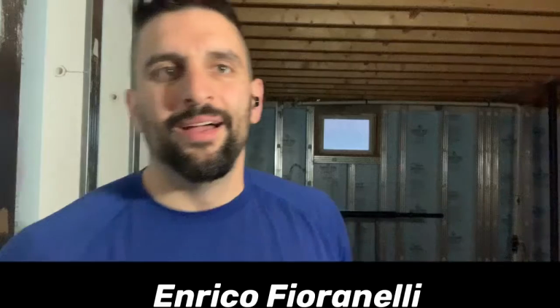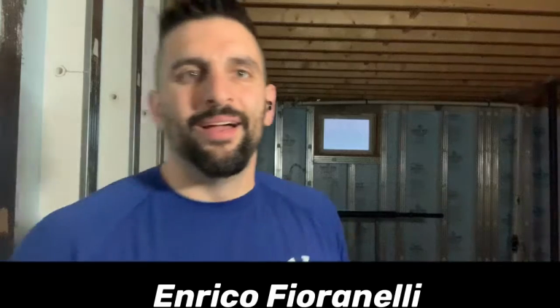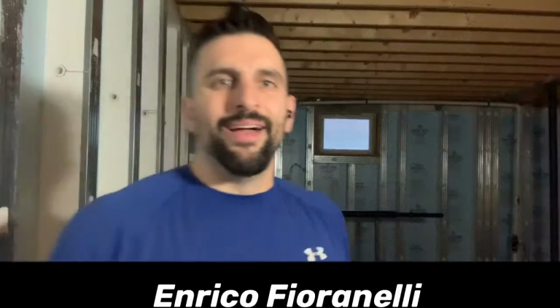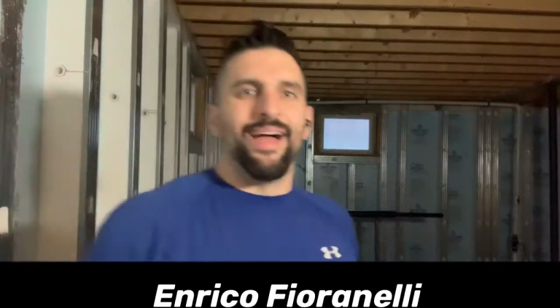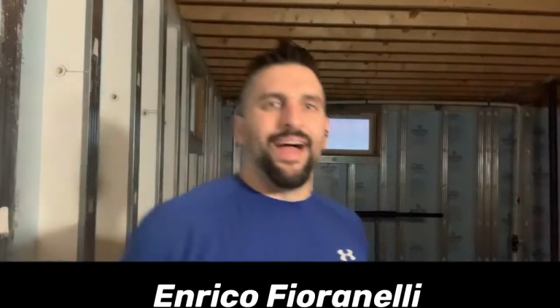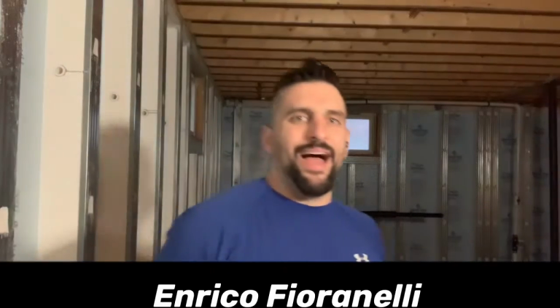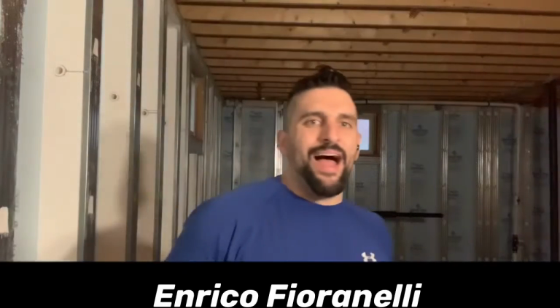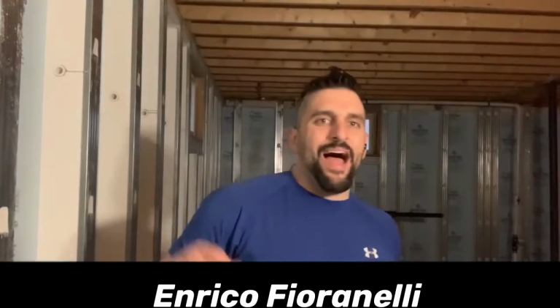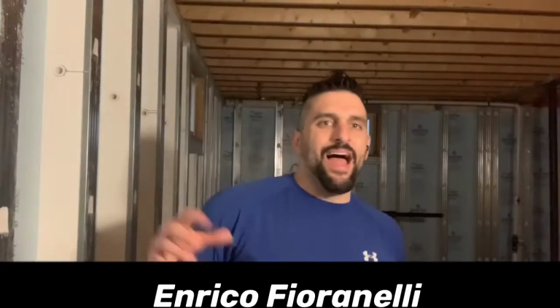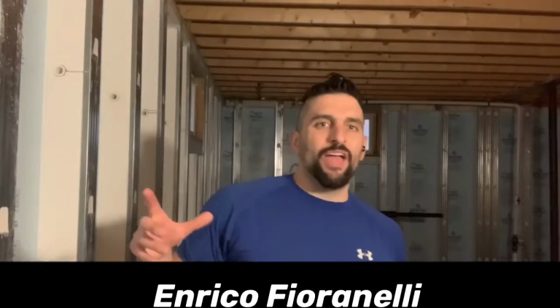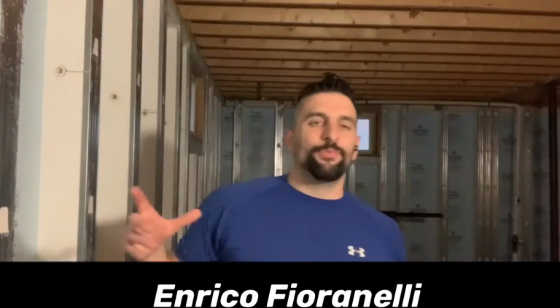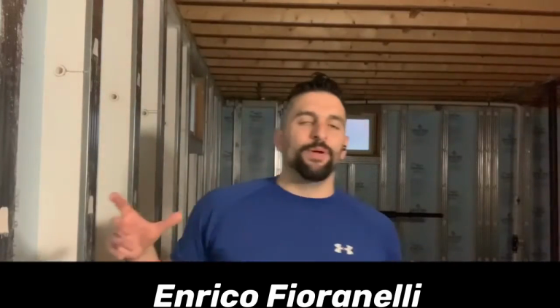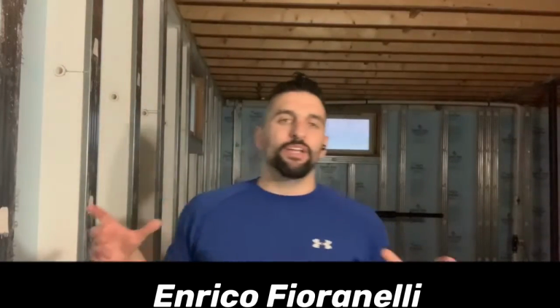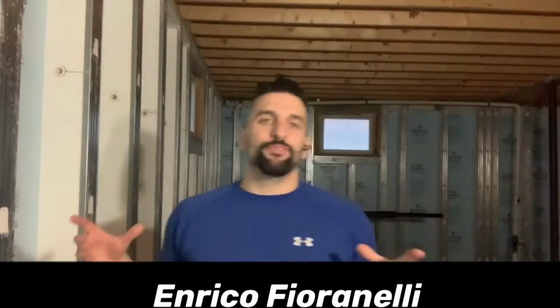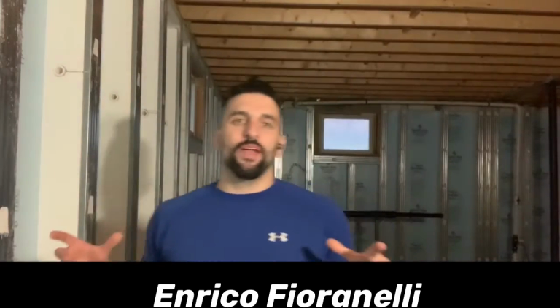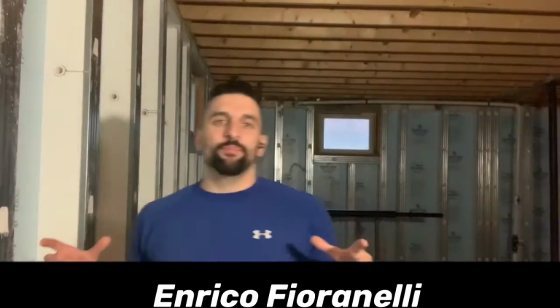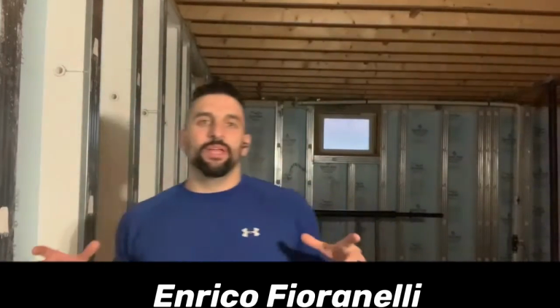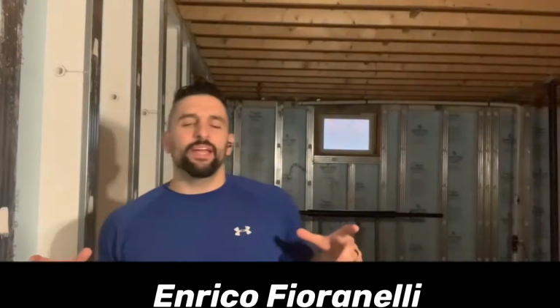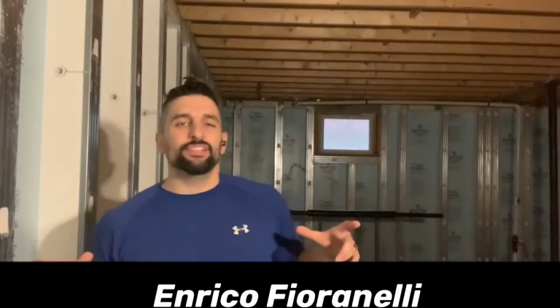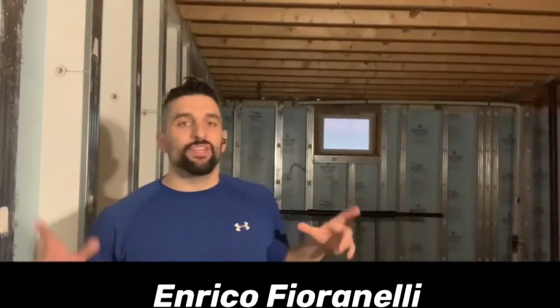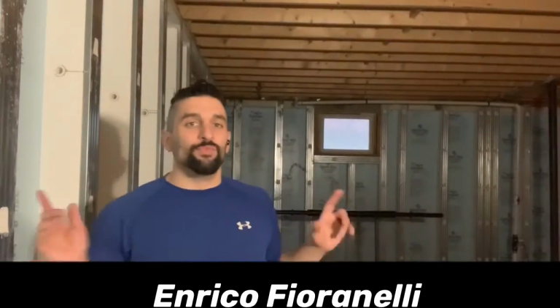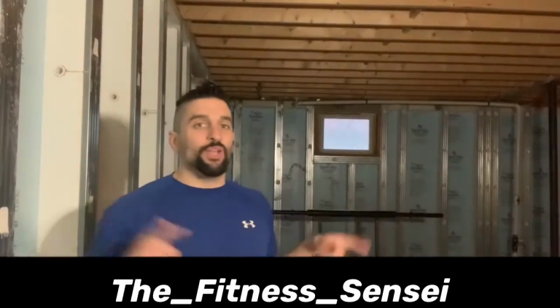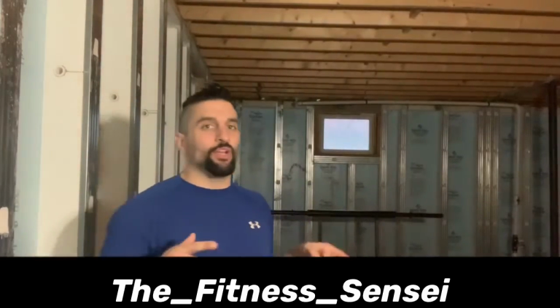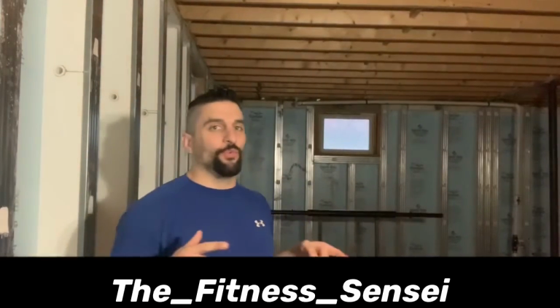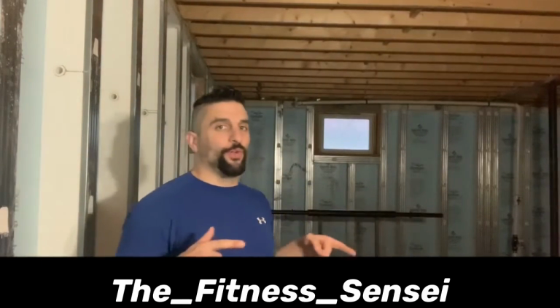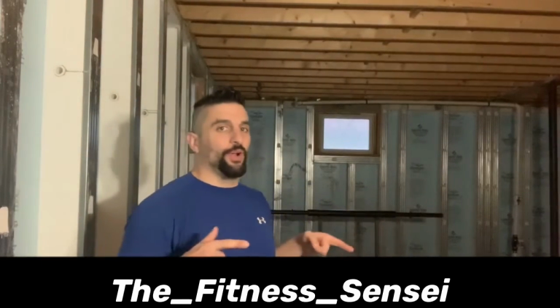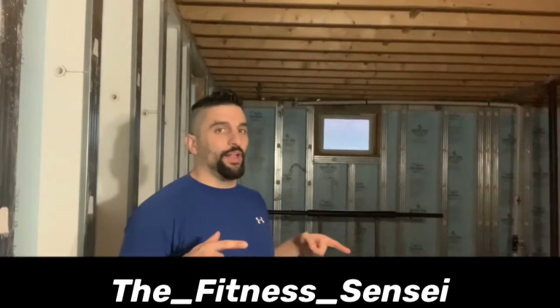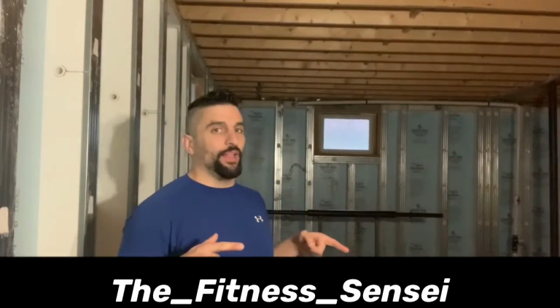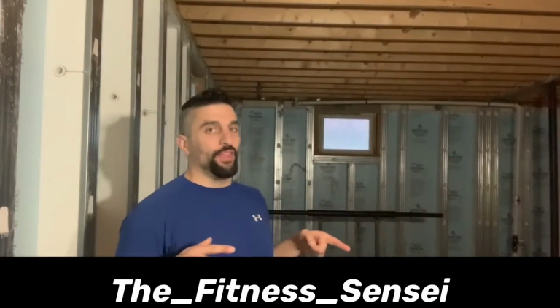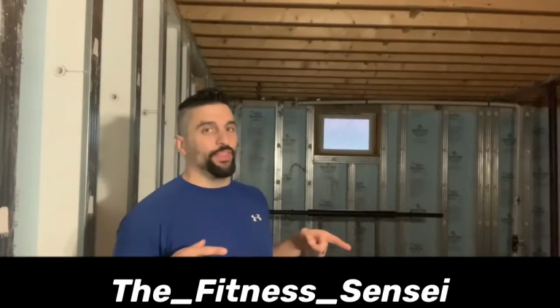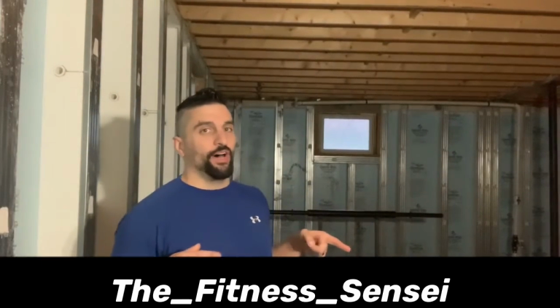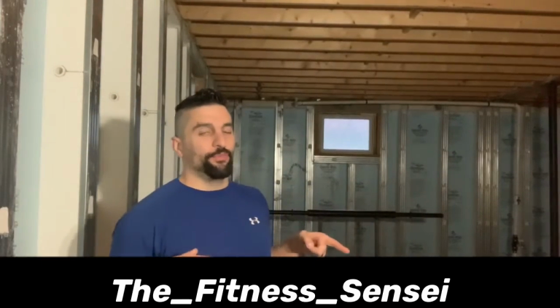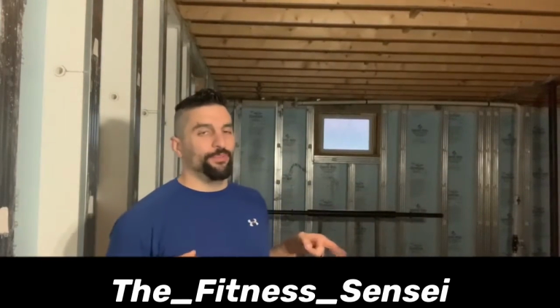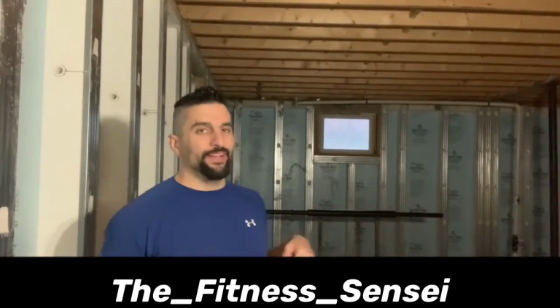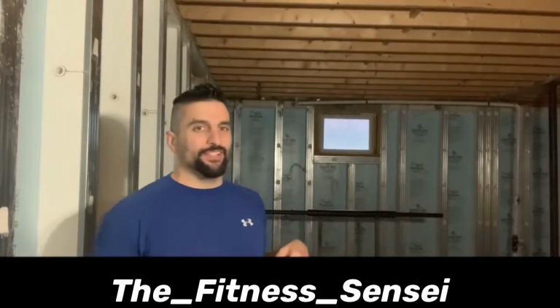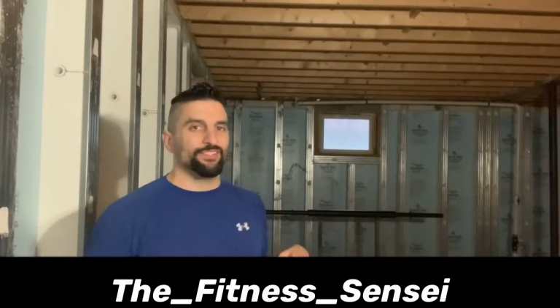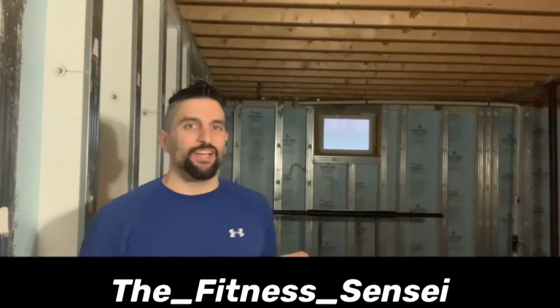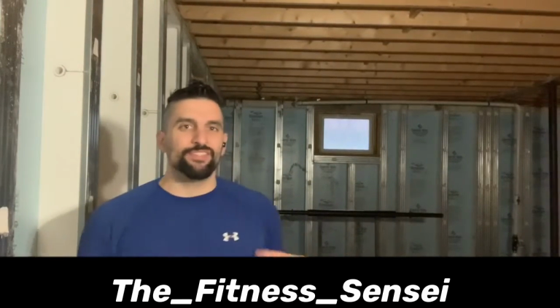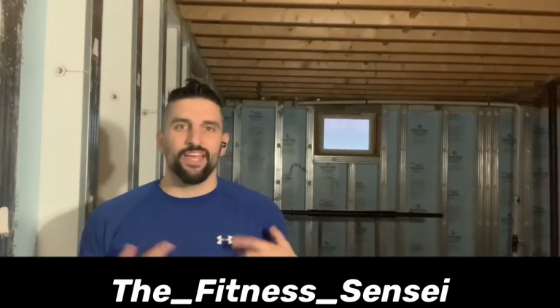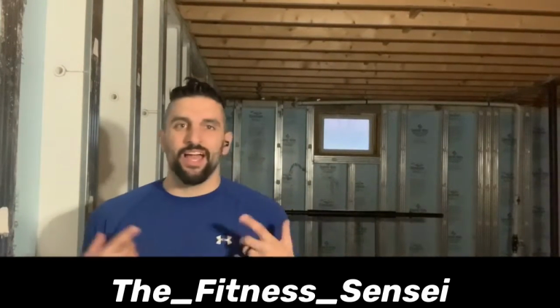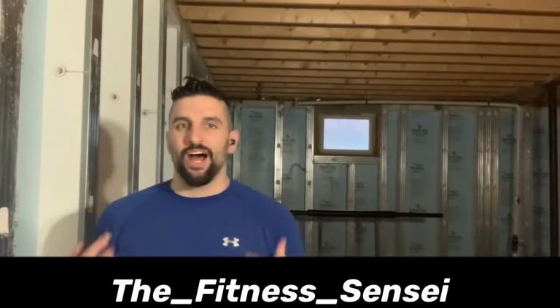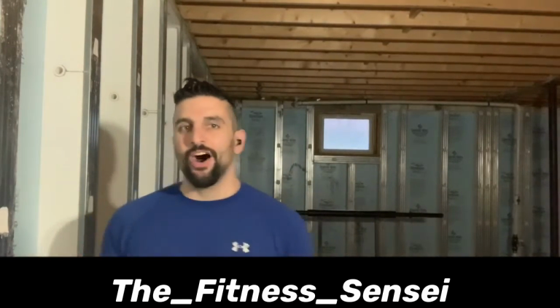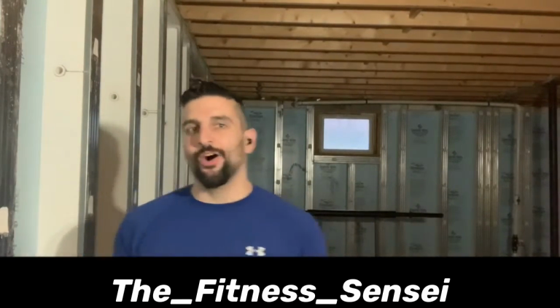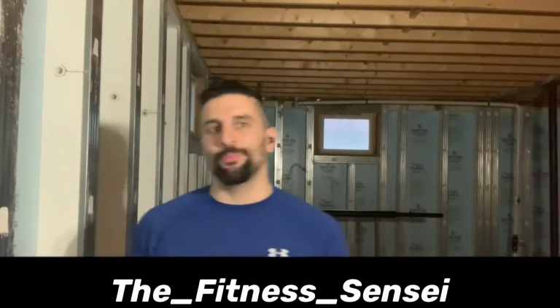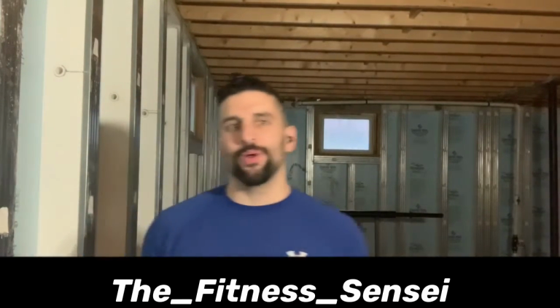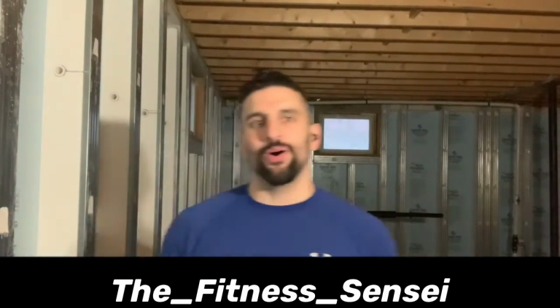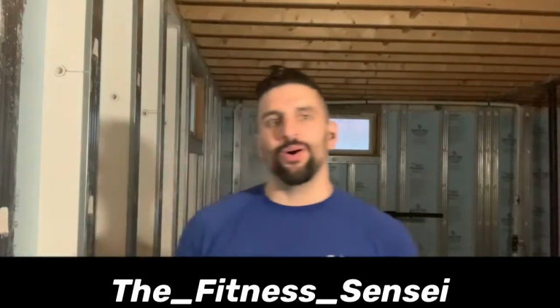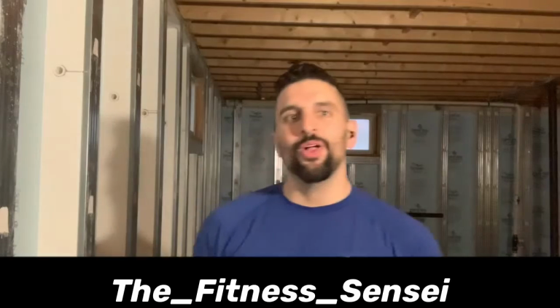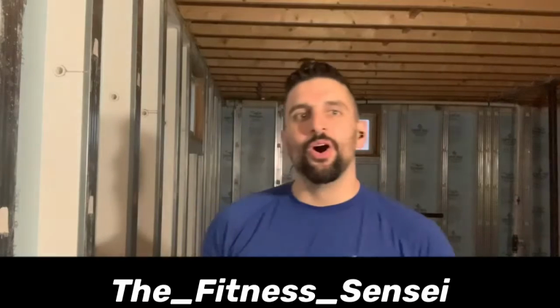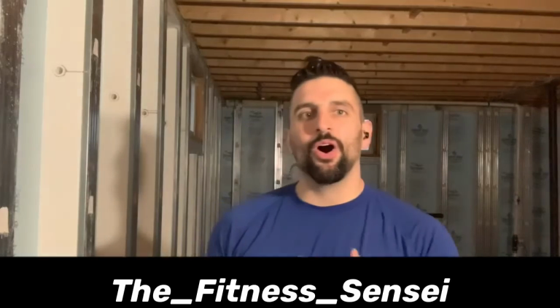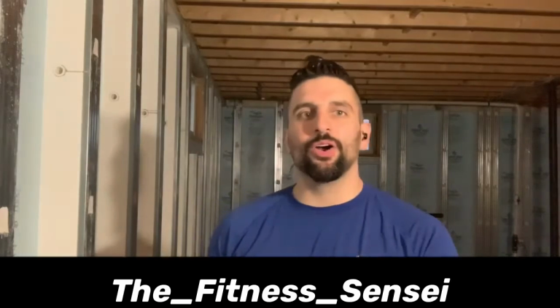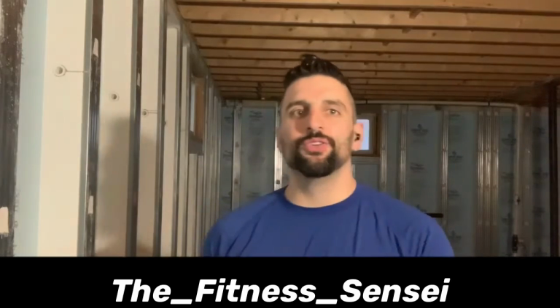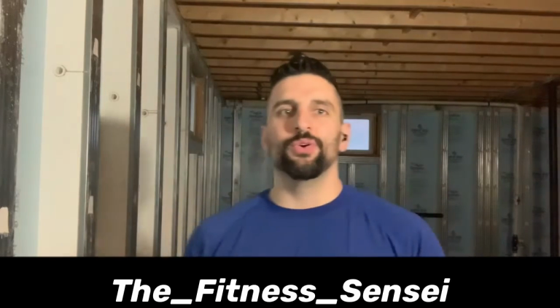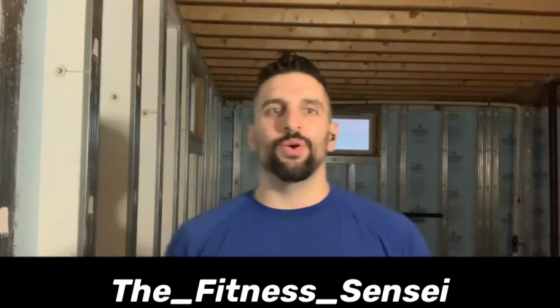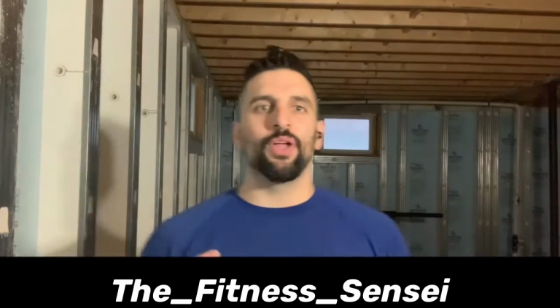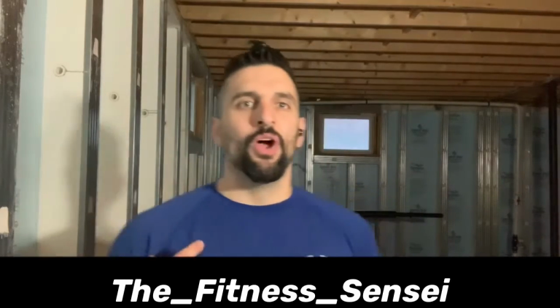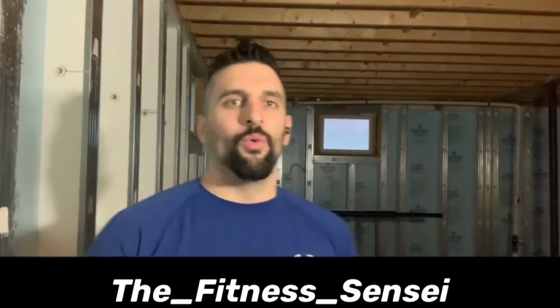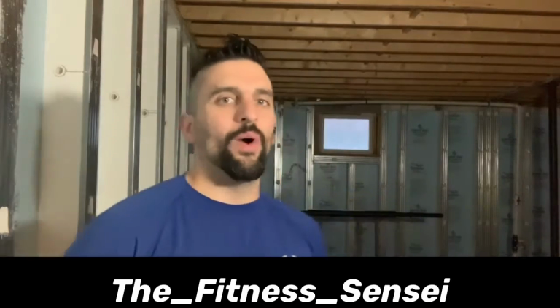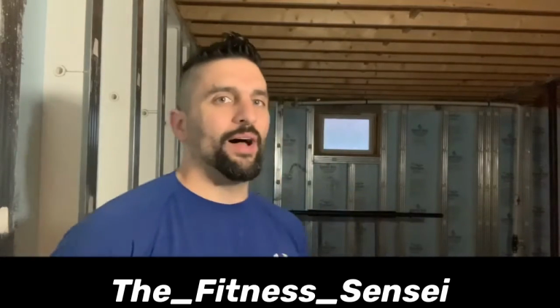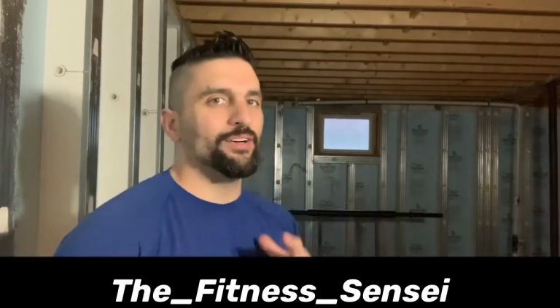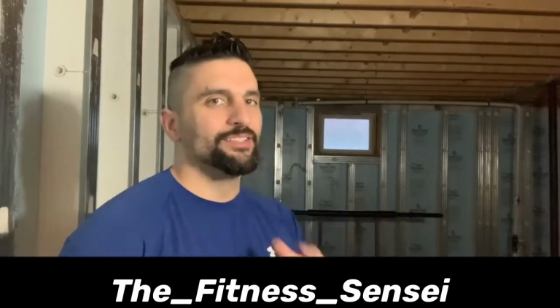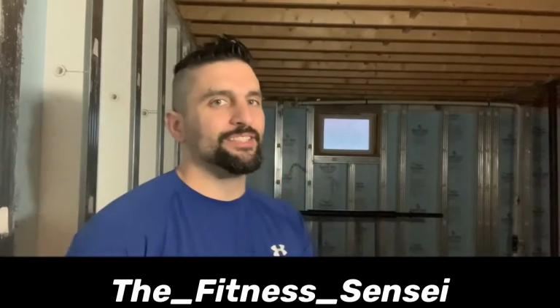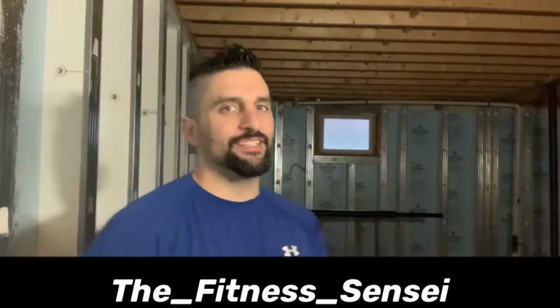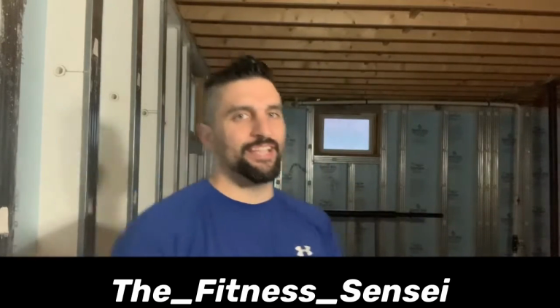Hey fitness family, it's Enrico Furinelli, the fitness sensei. I hope y'all are doing well today.